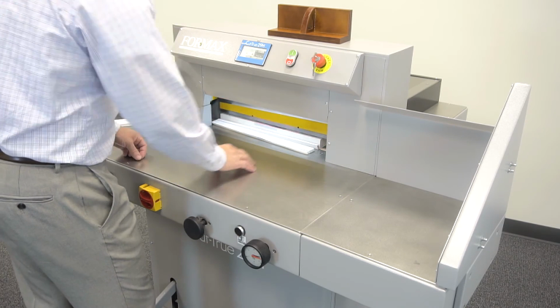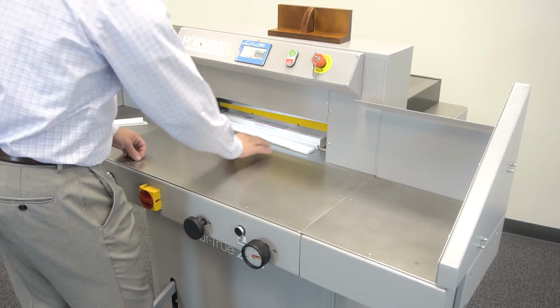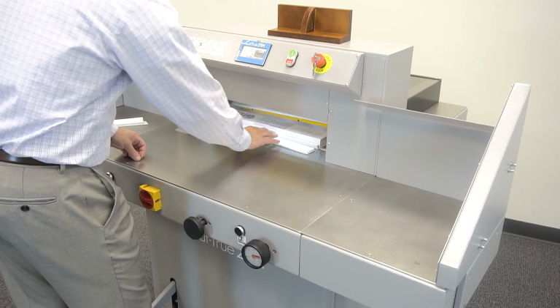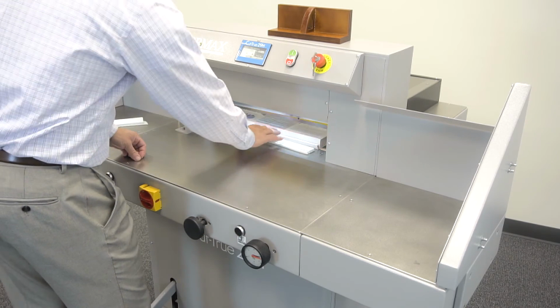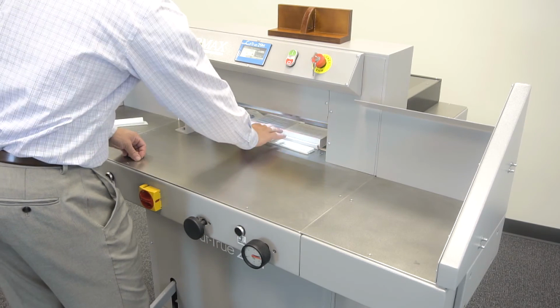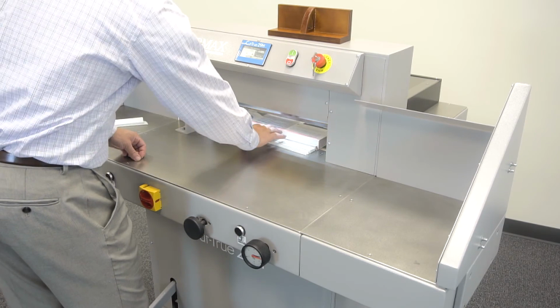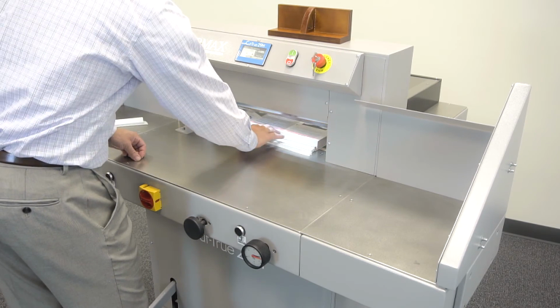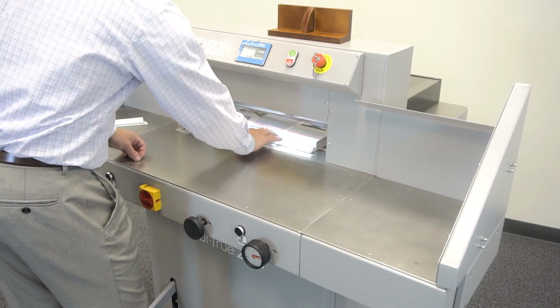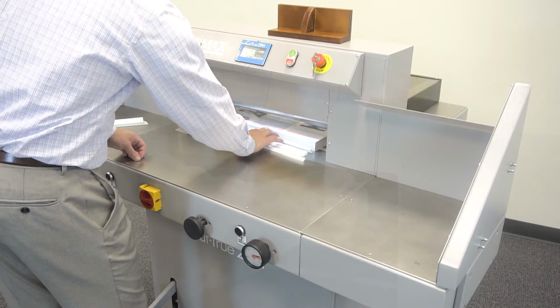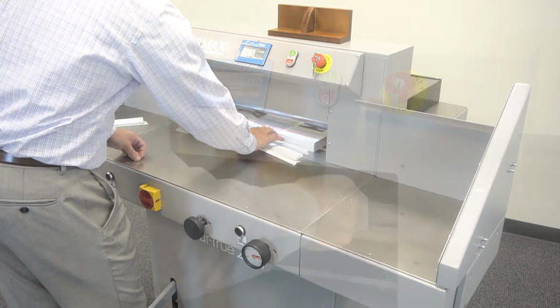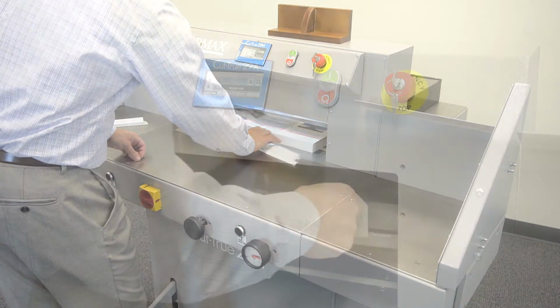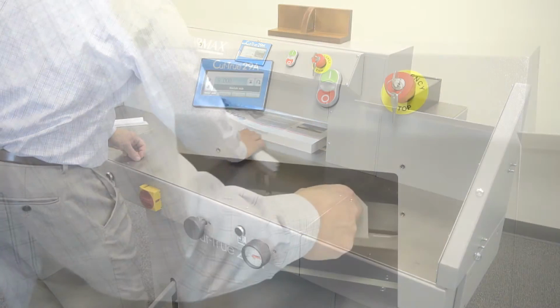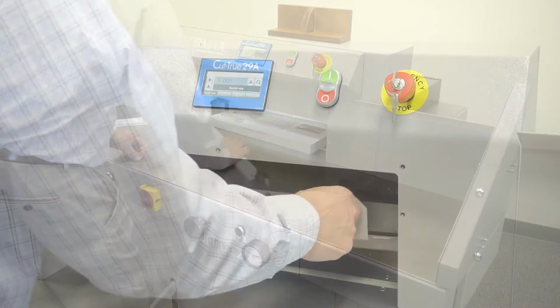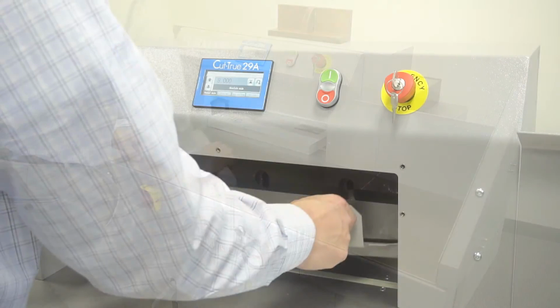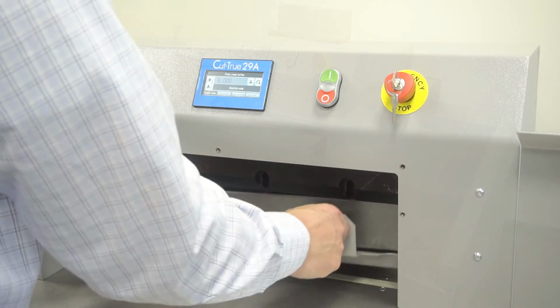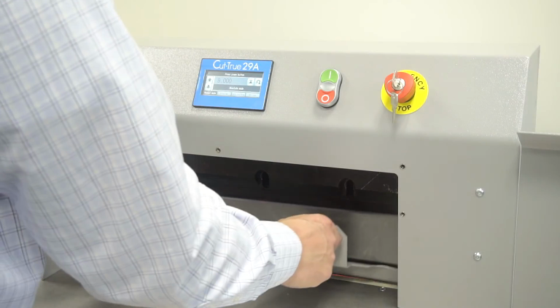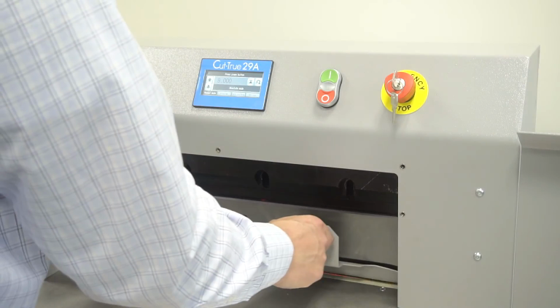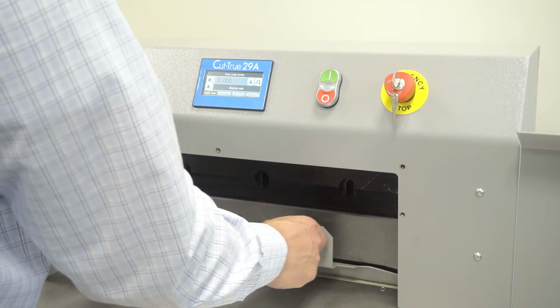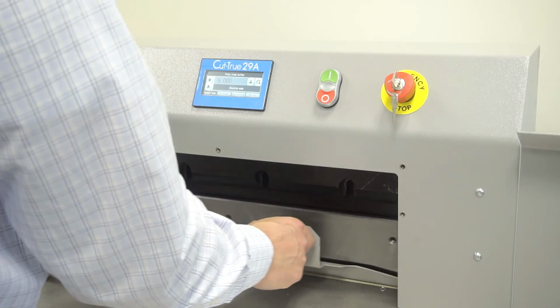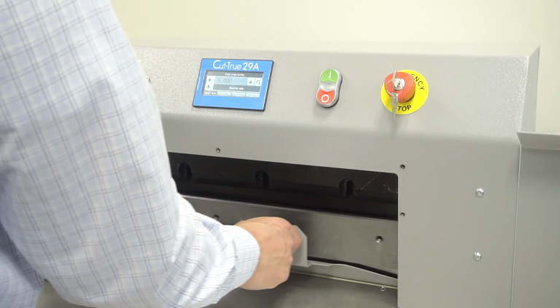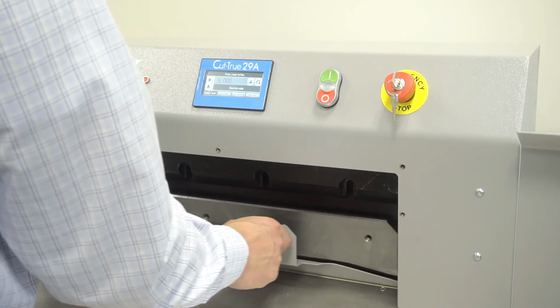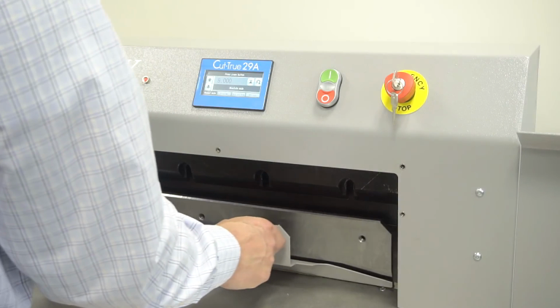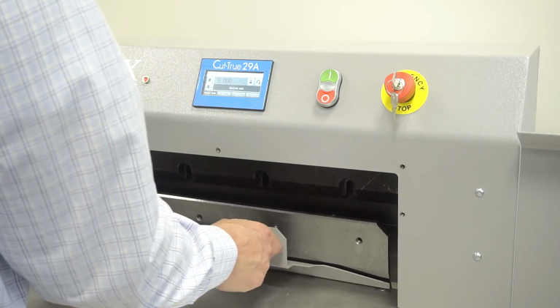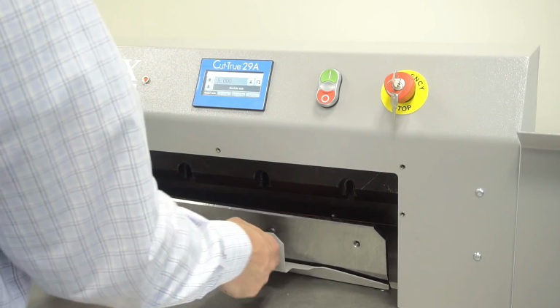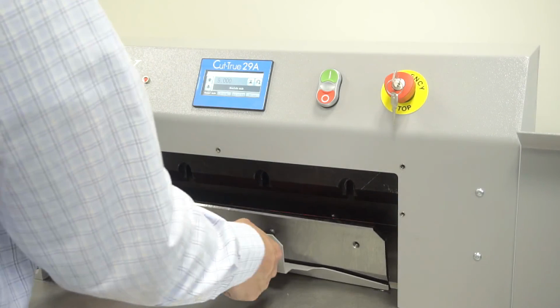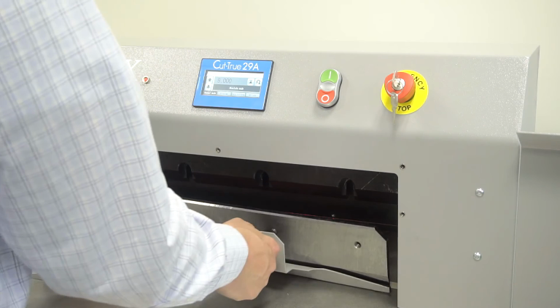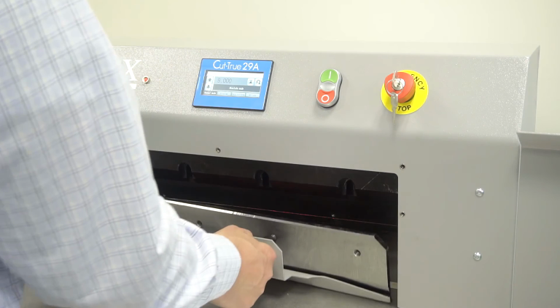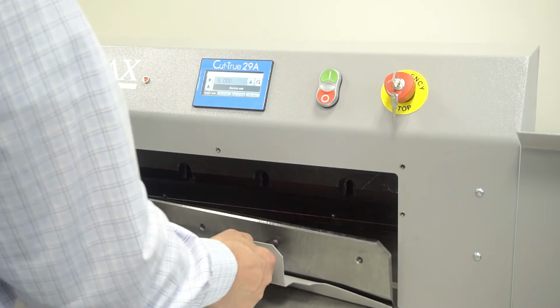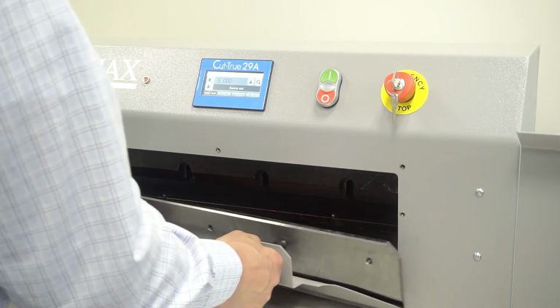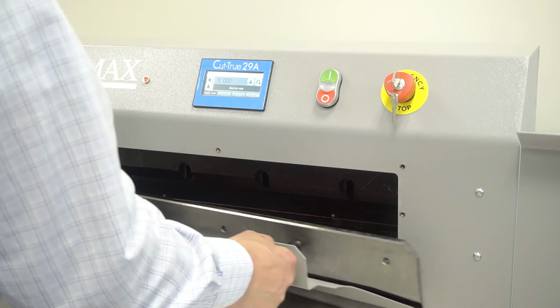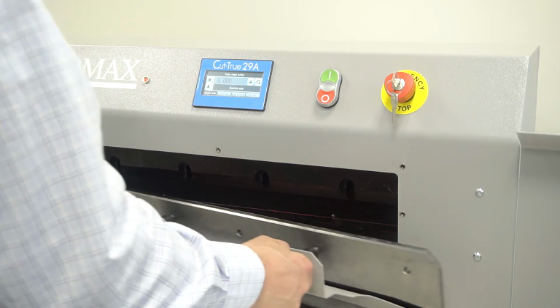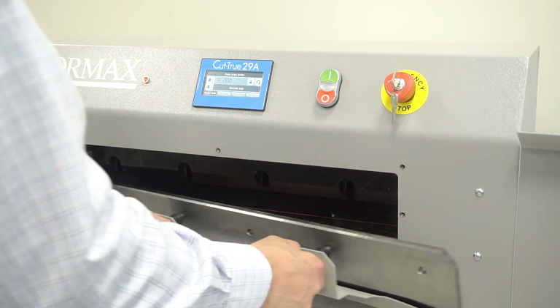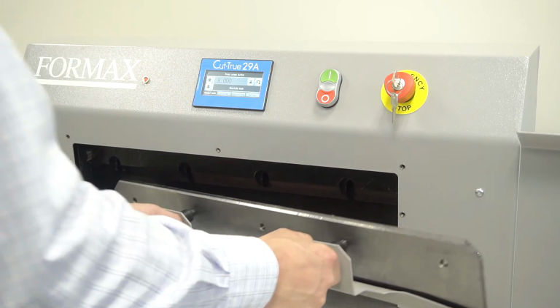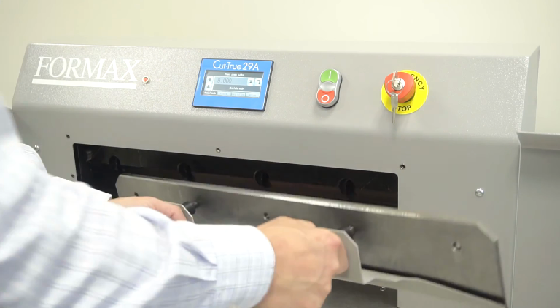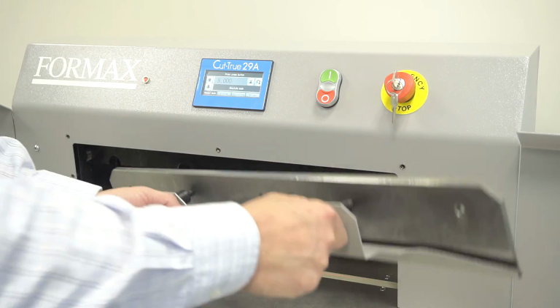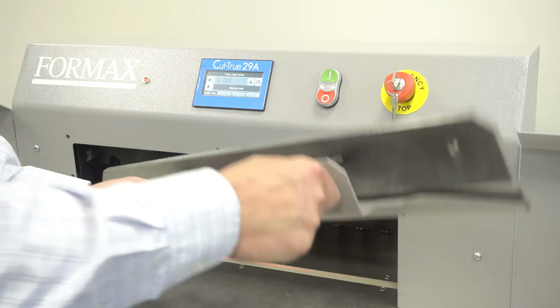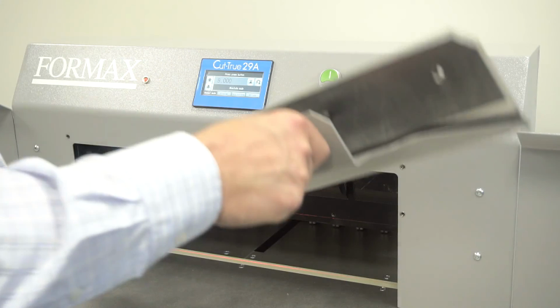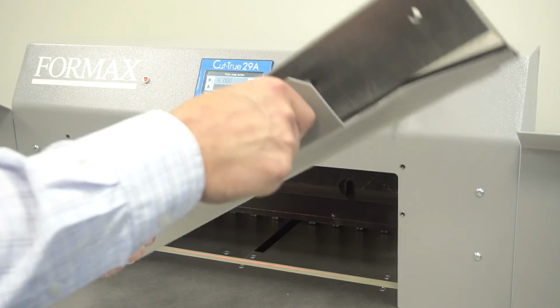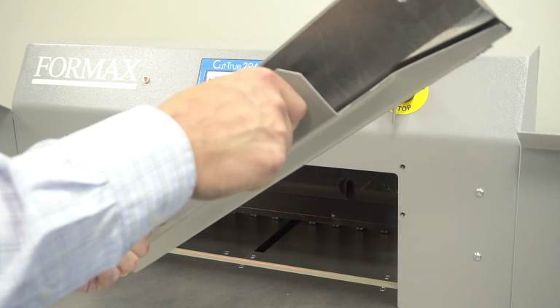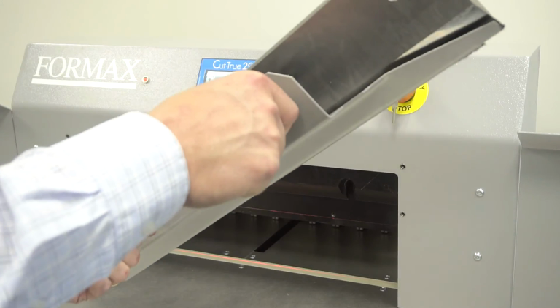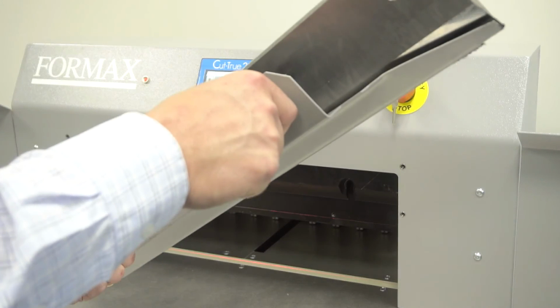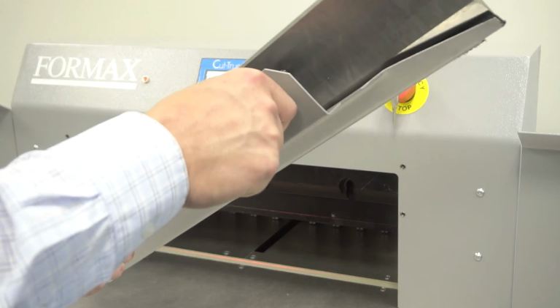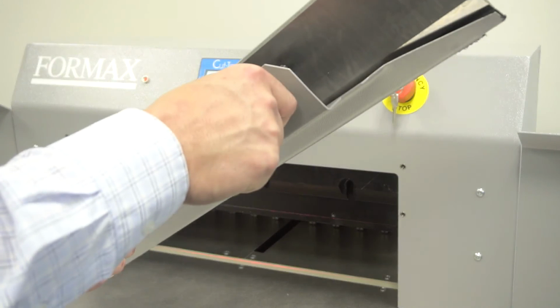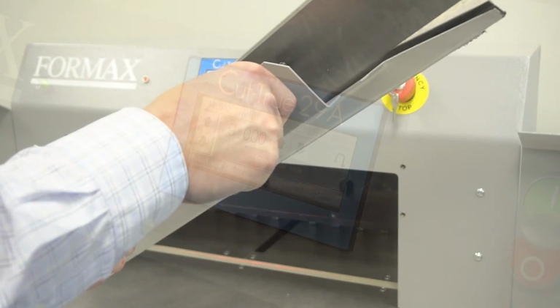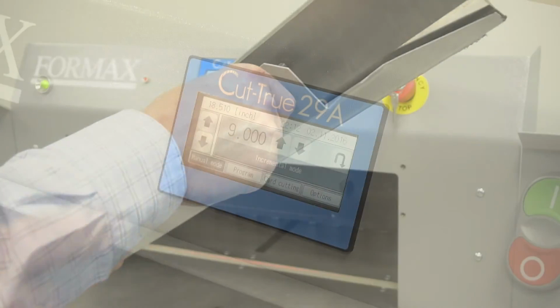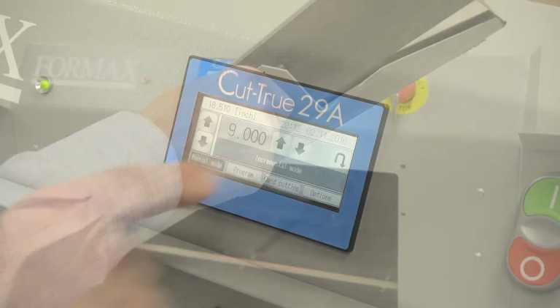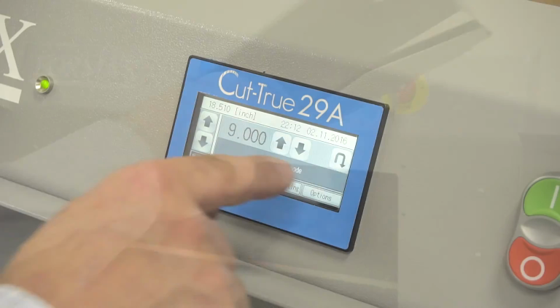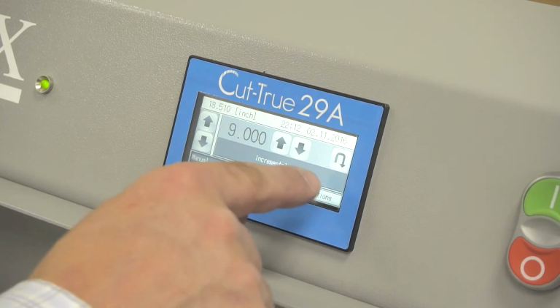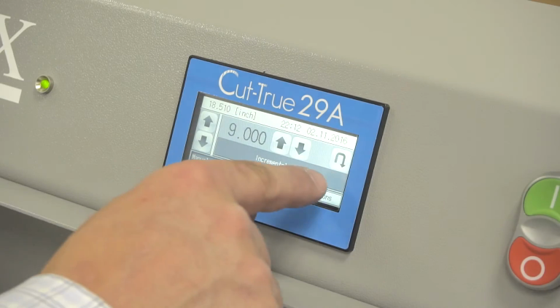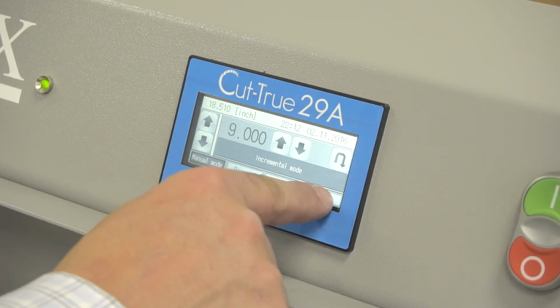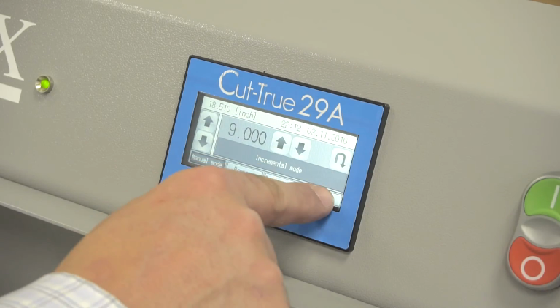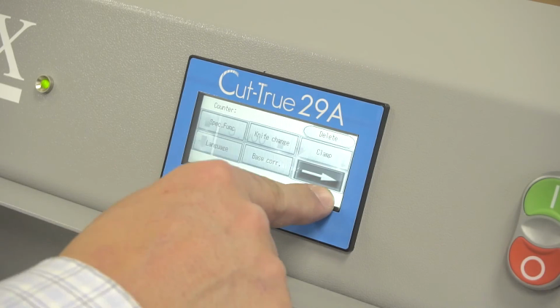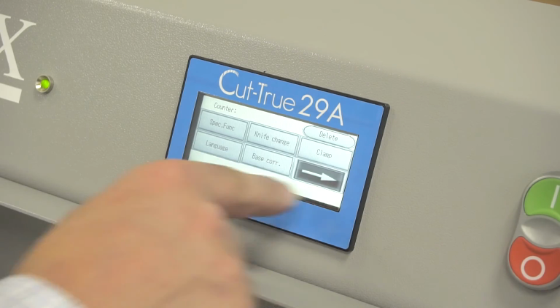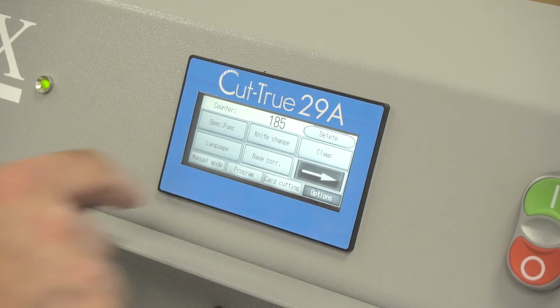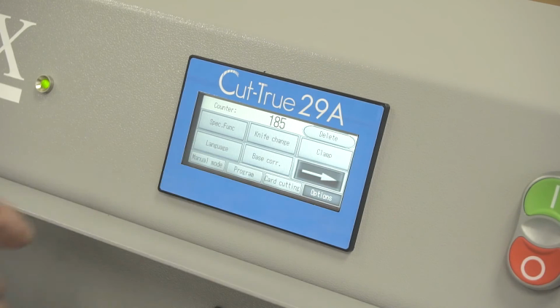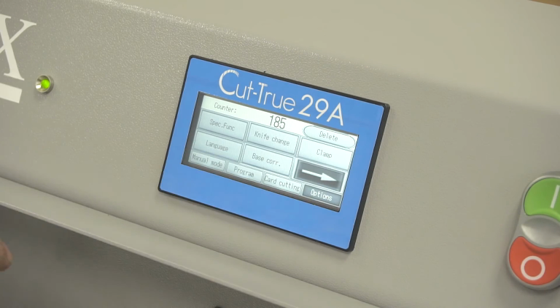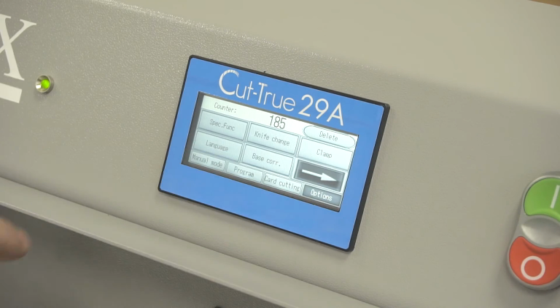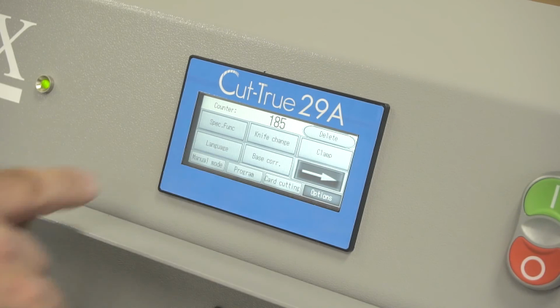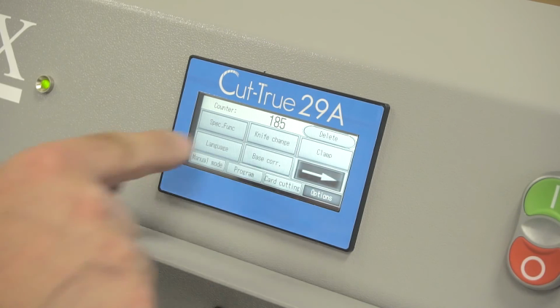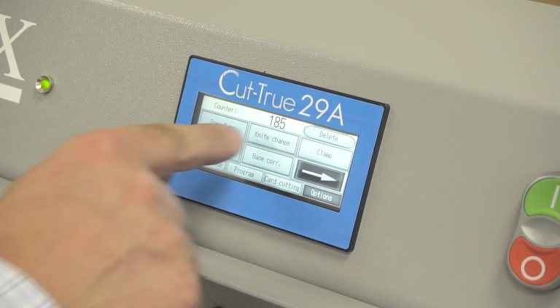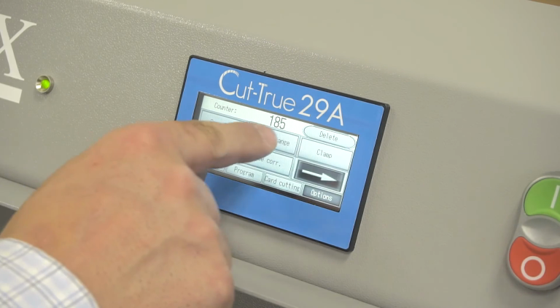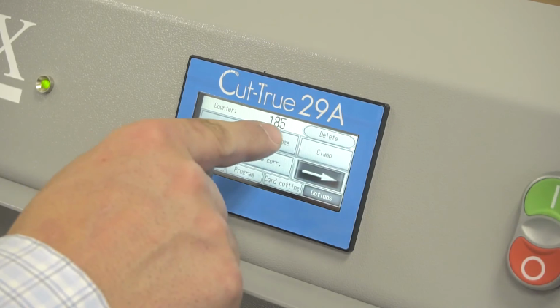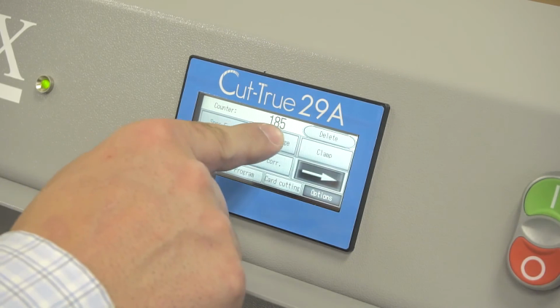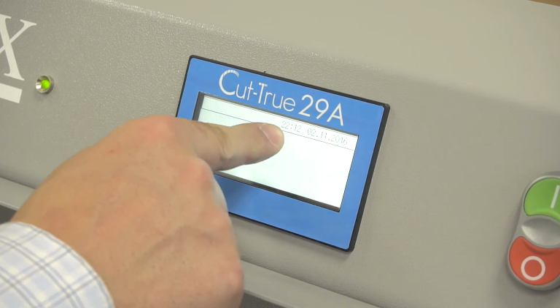The hardened steel blade is designed to last, cut after cut. When it does need to be replaced, the blade change tool makes it safe and easy.